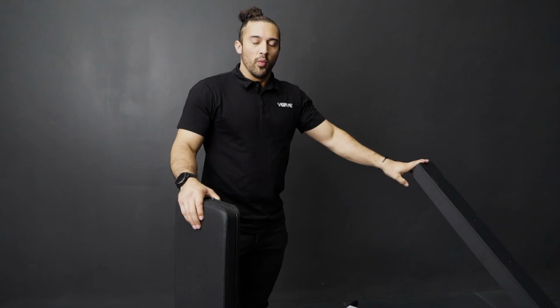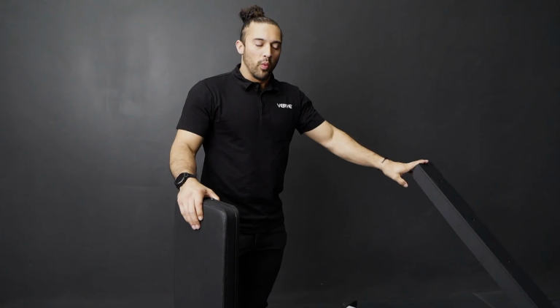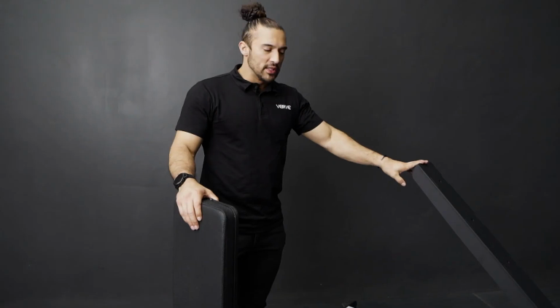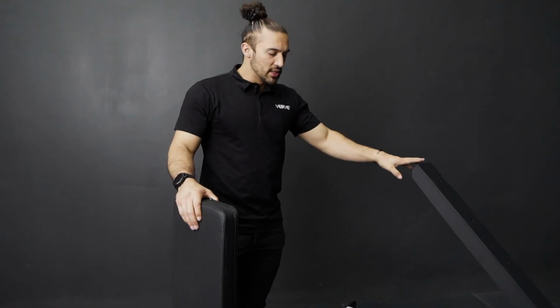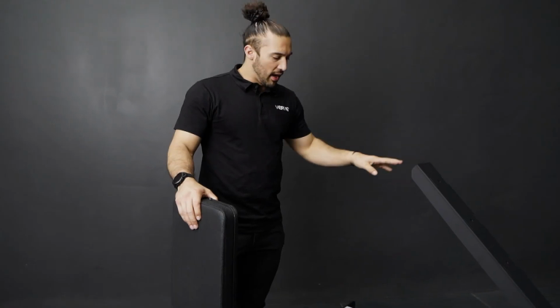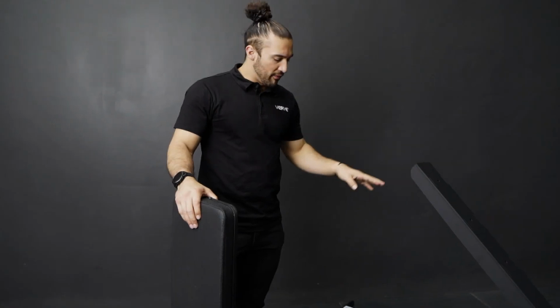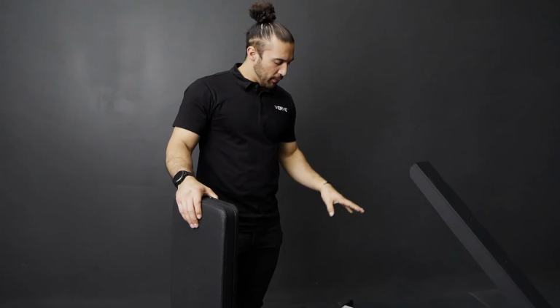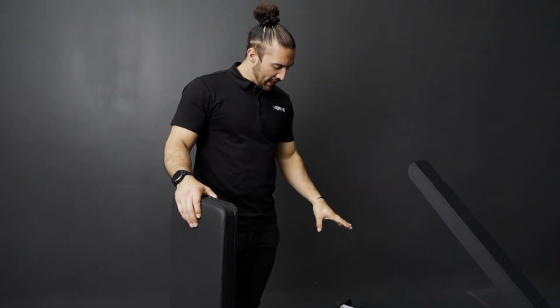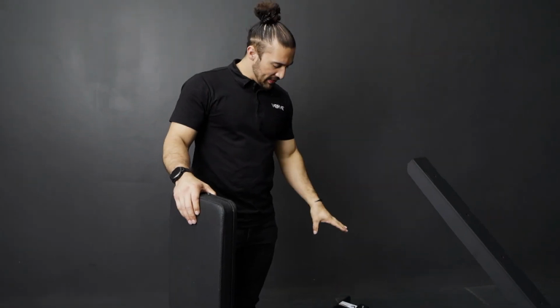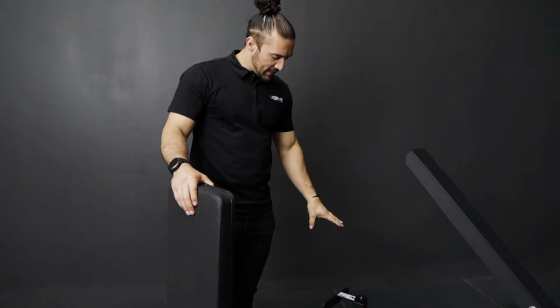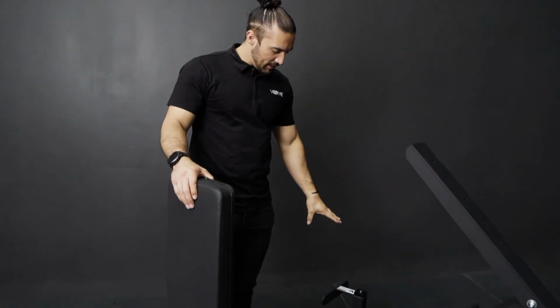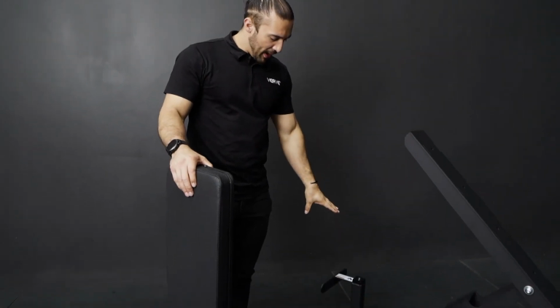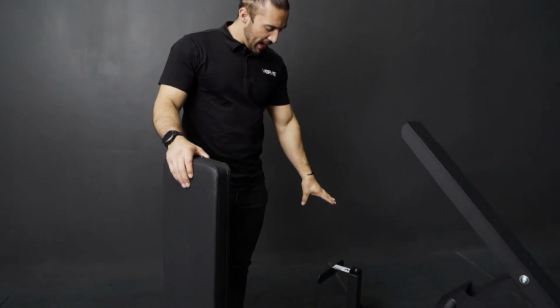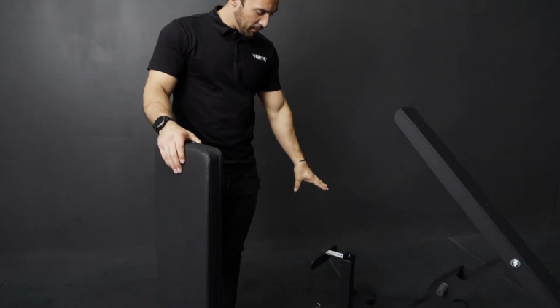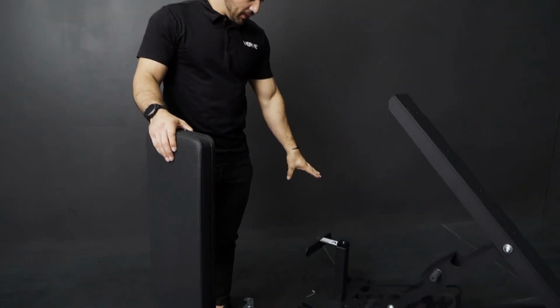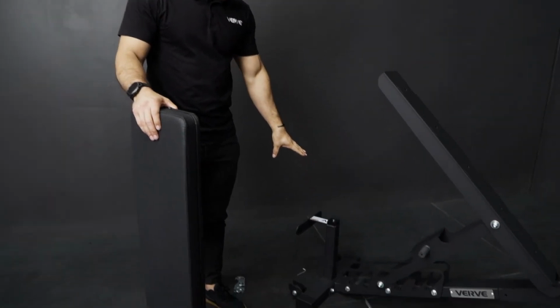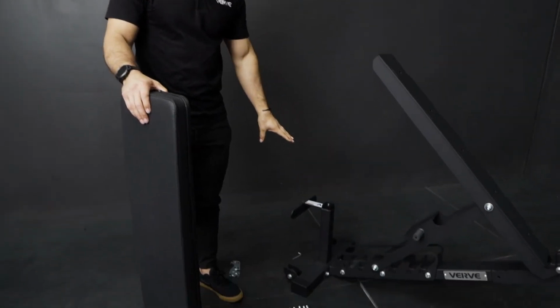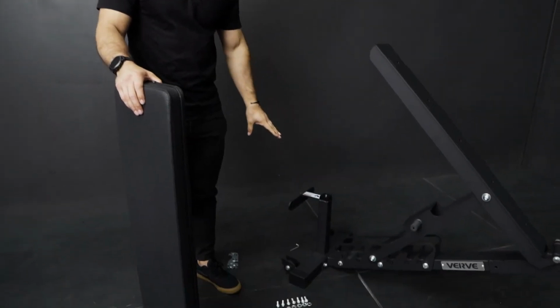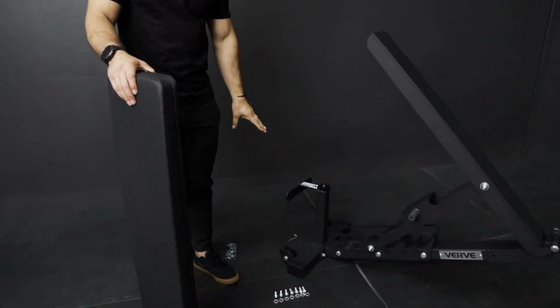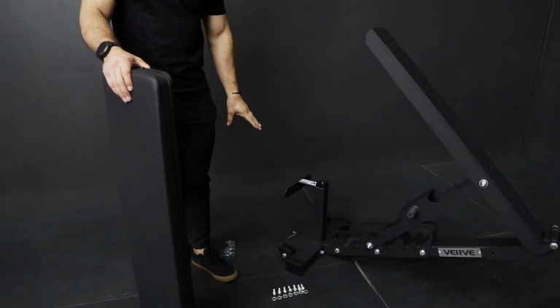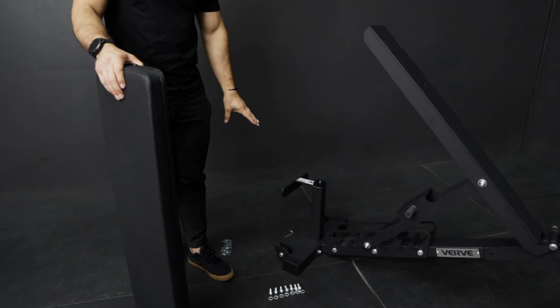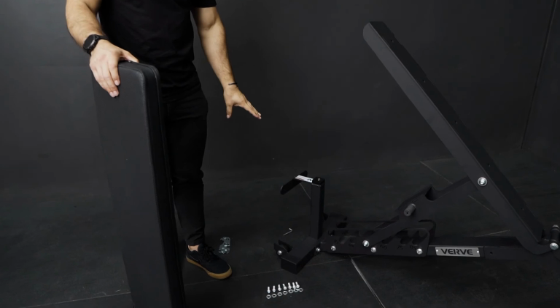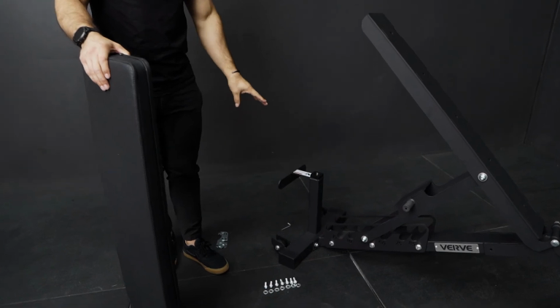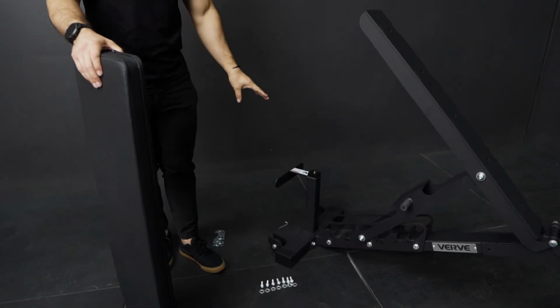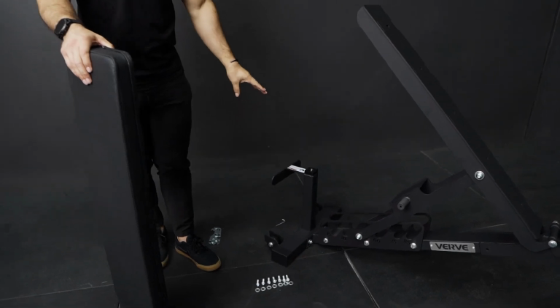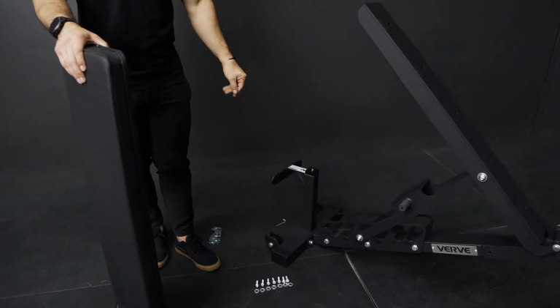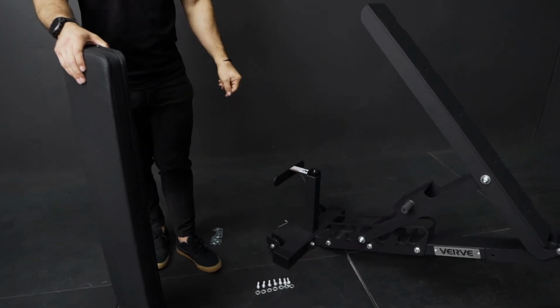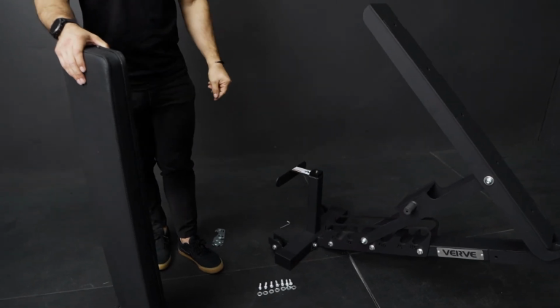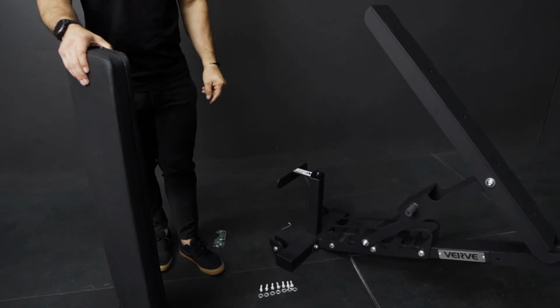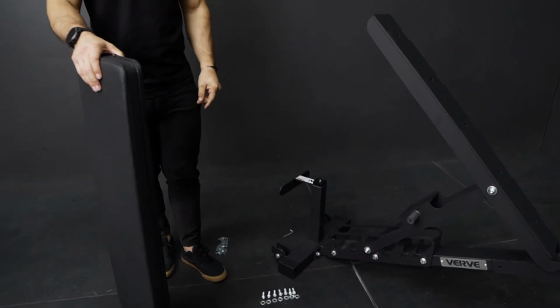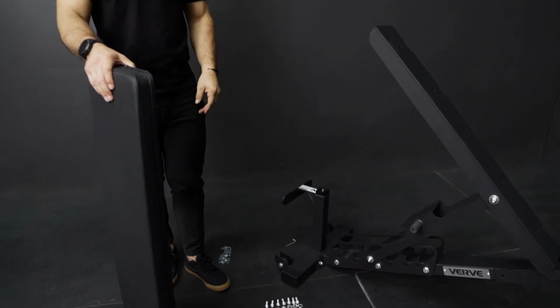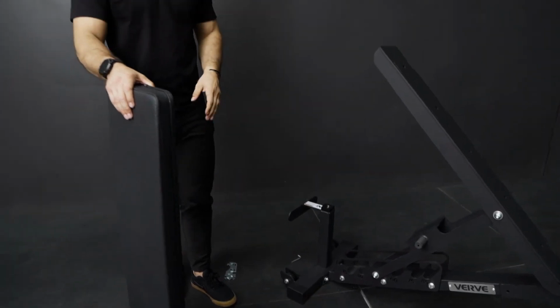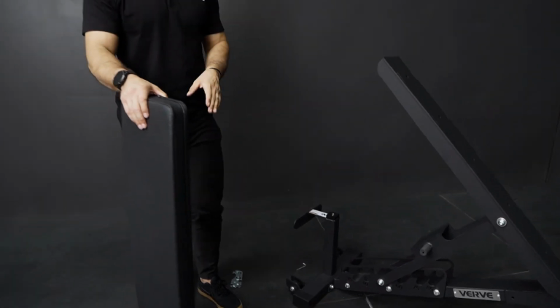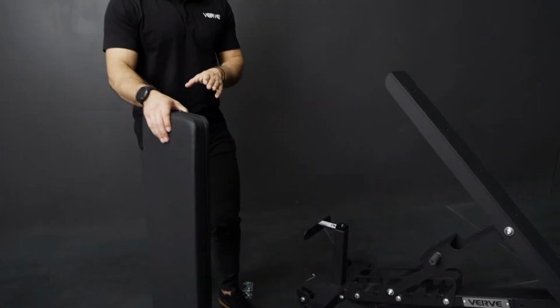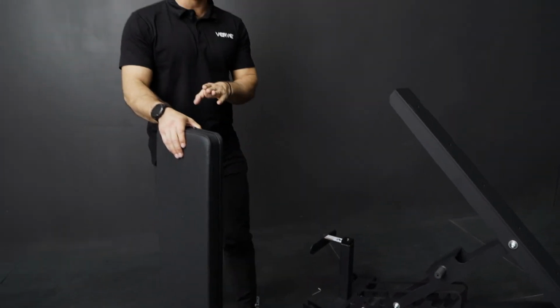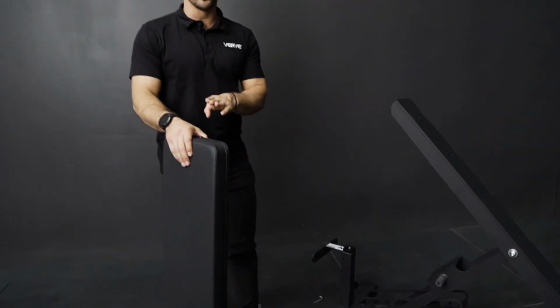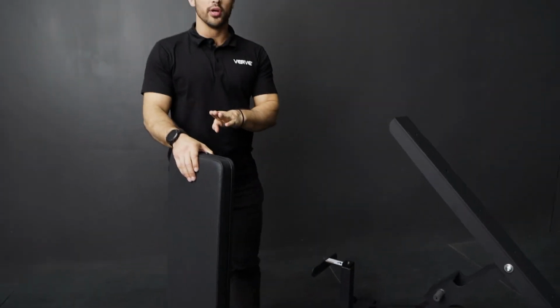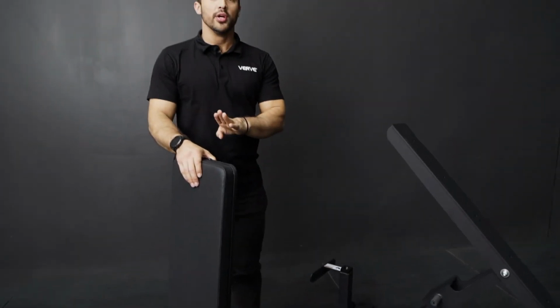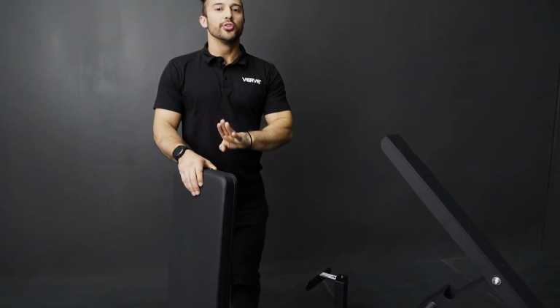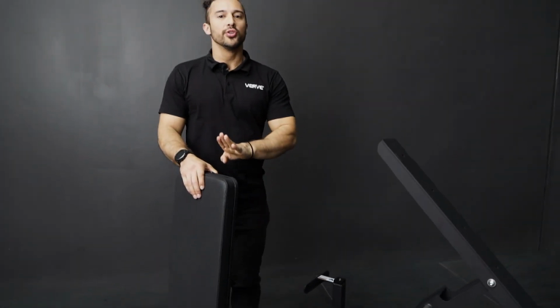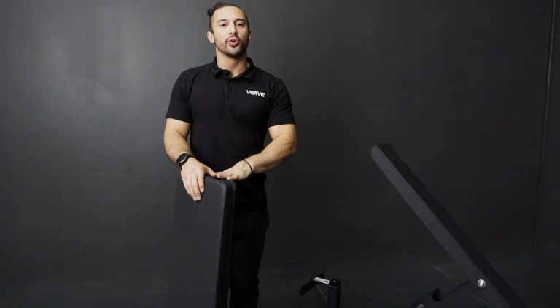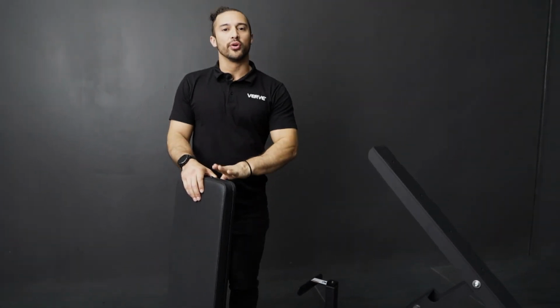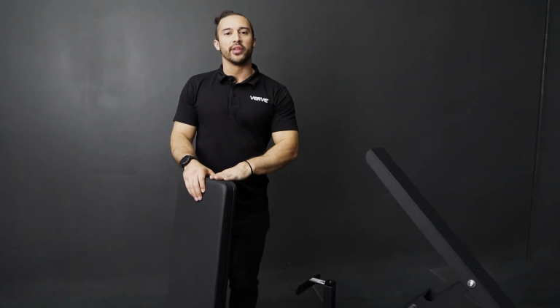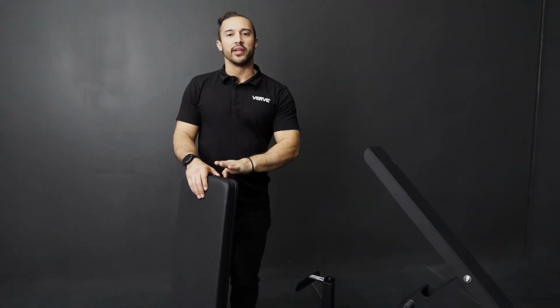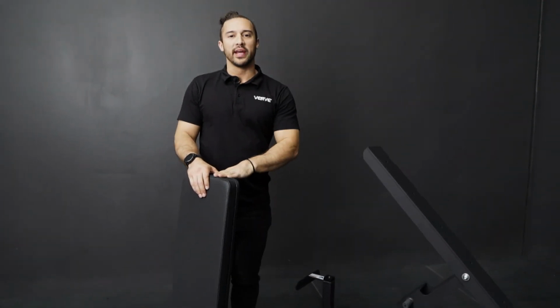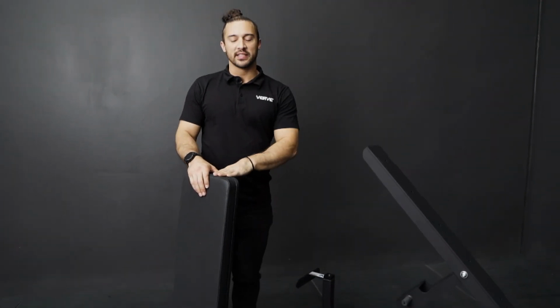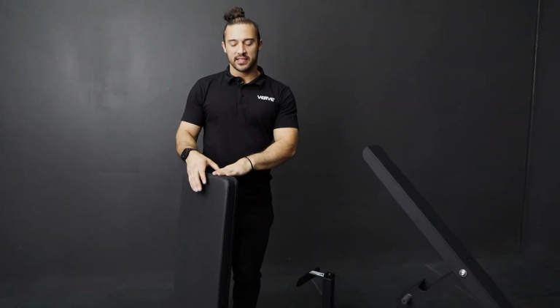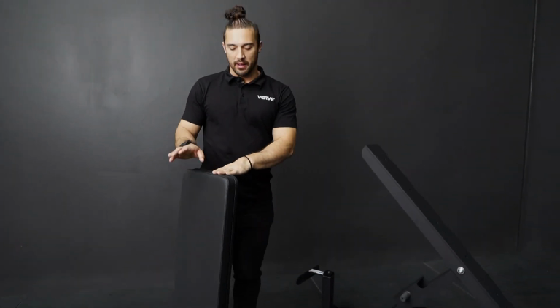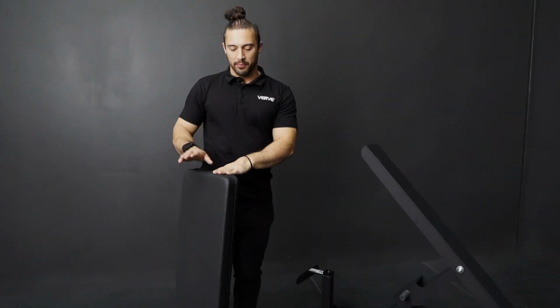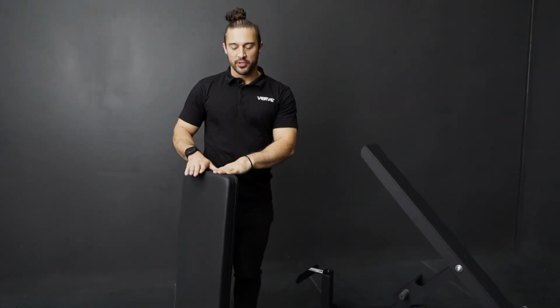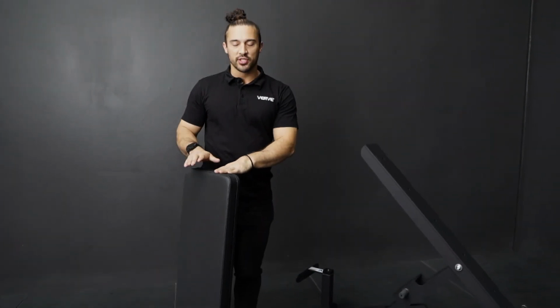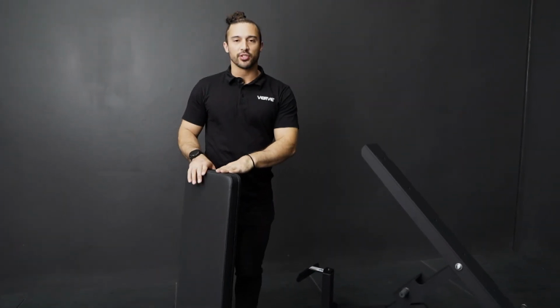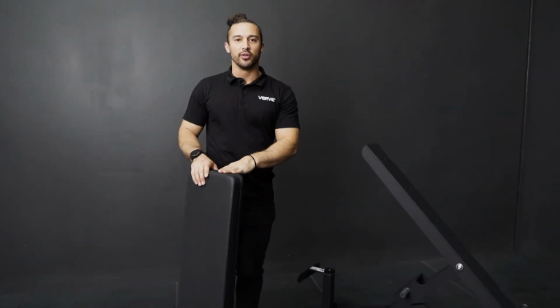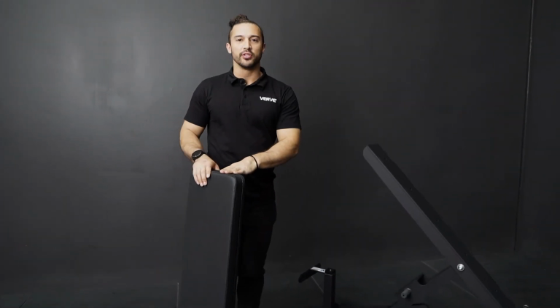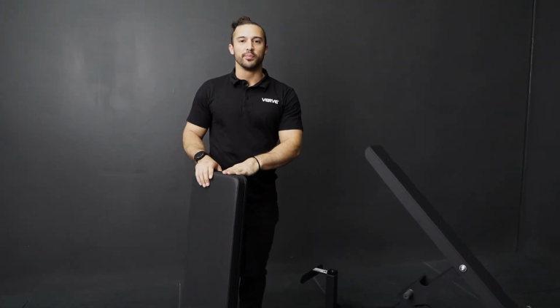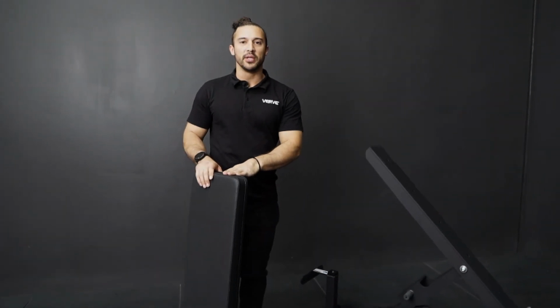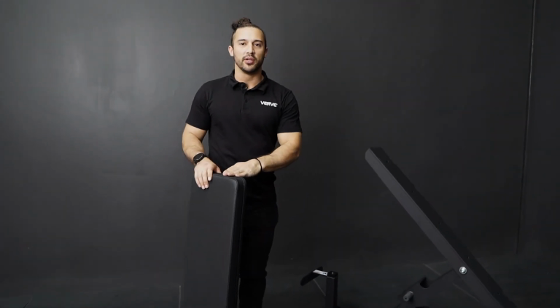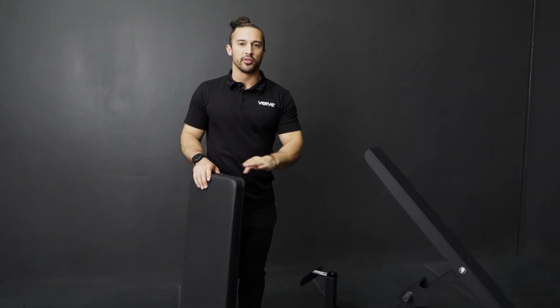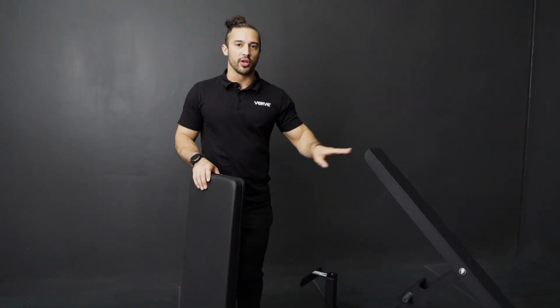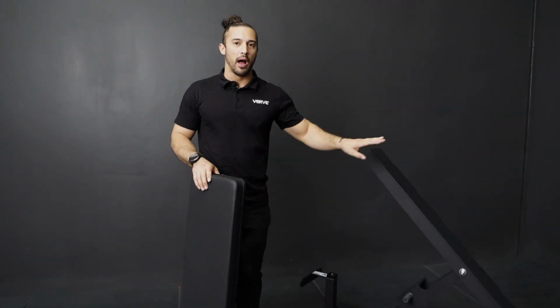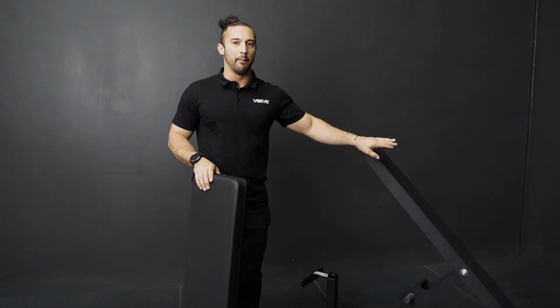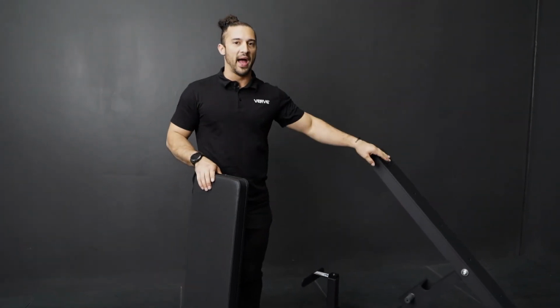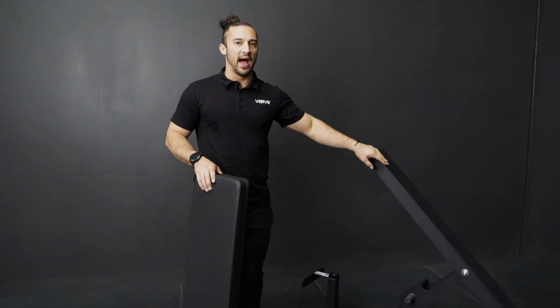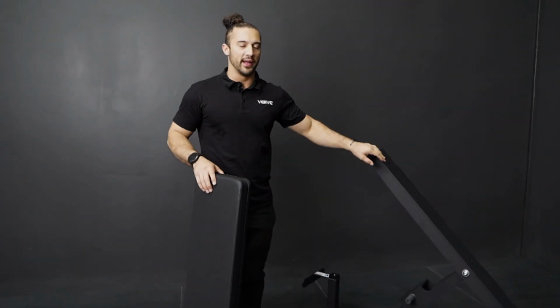Once you have placed the back piece and the wheels, everything is nice and secure. Move on to the next step, which is going to be your top pad.